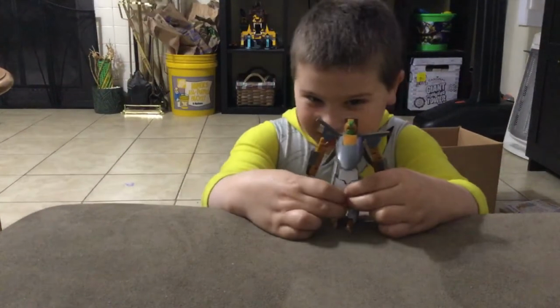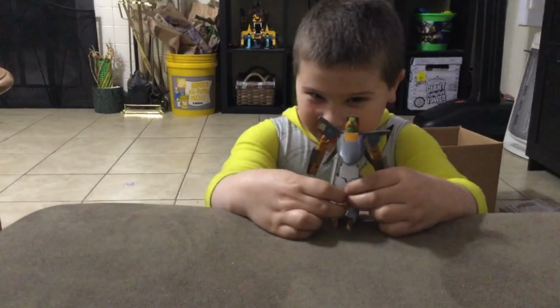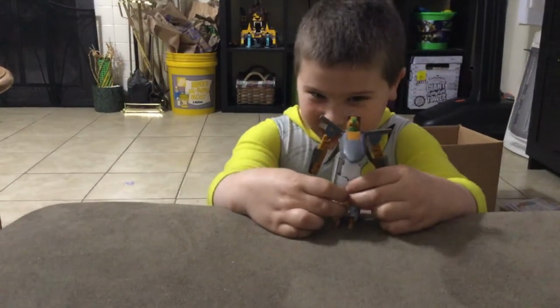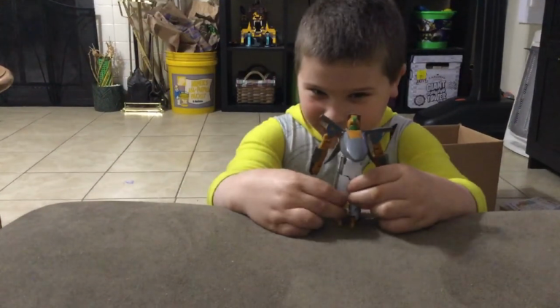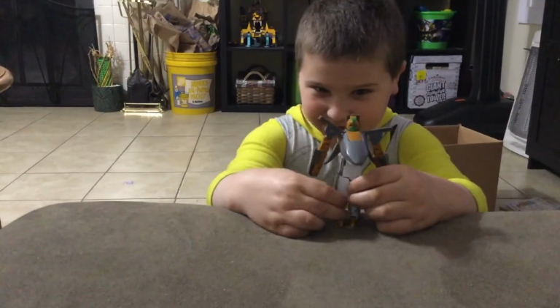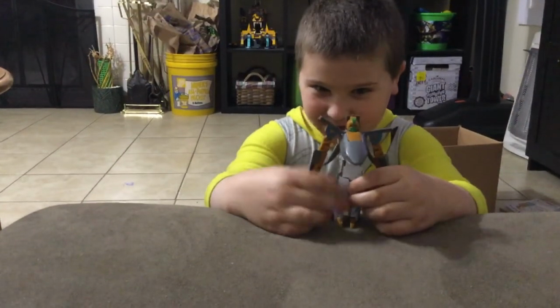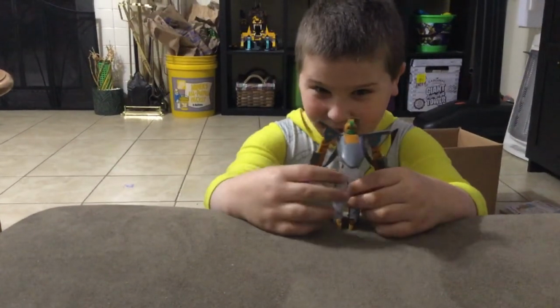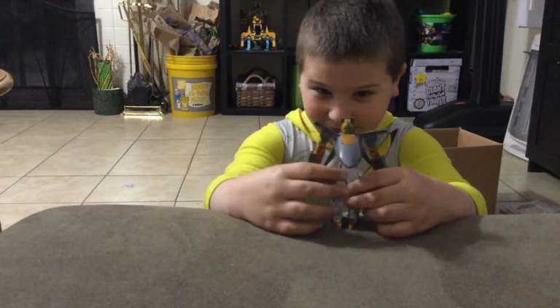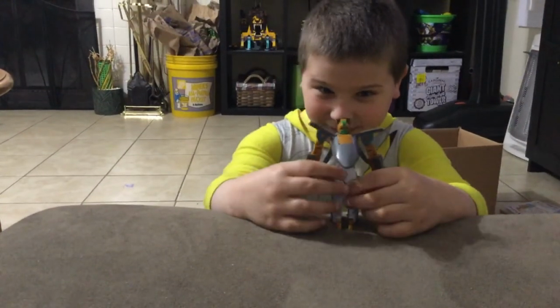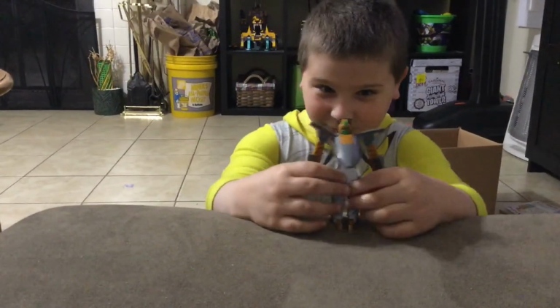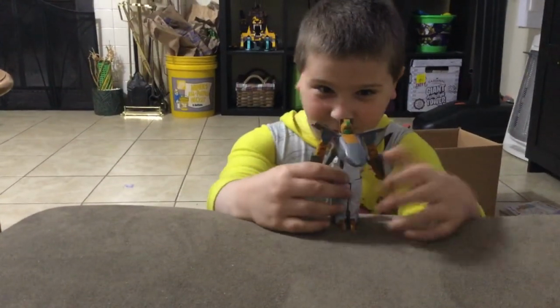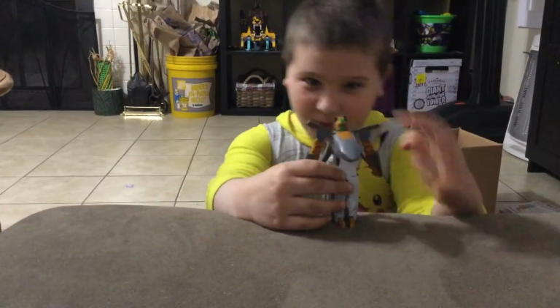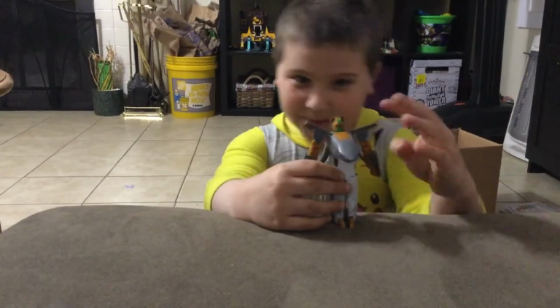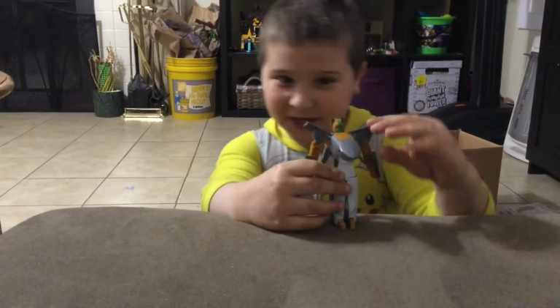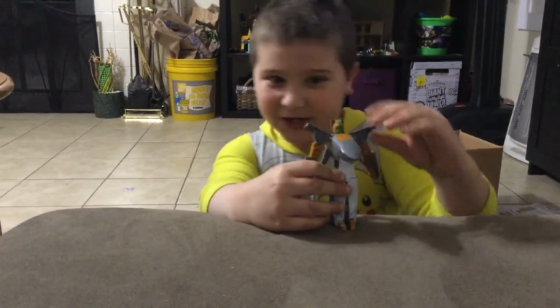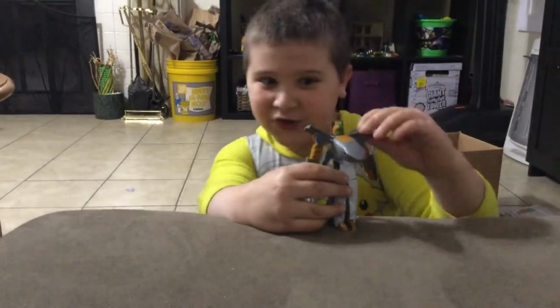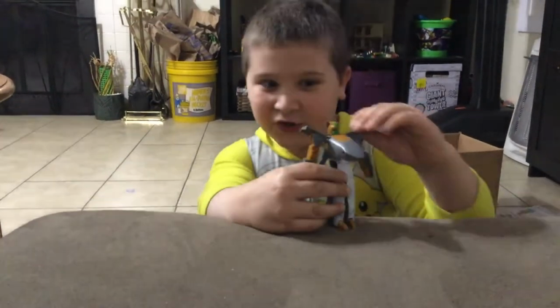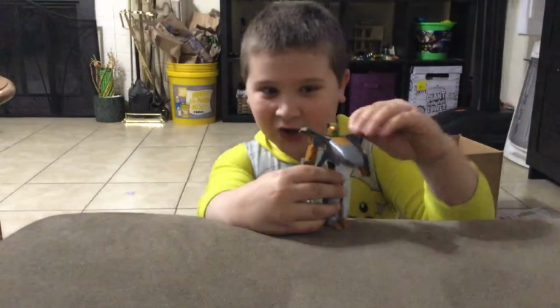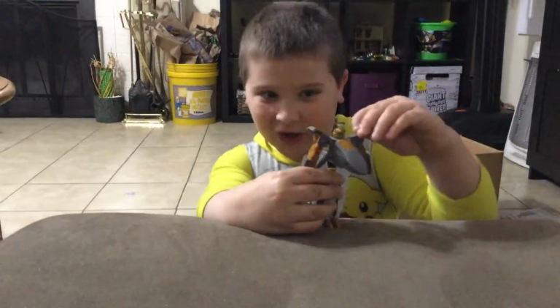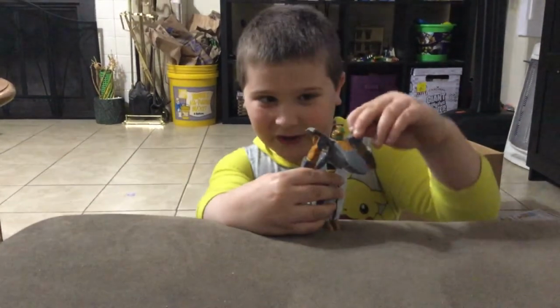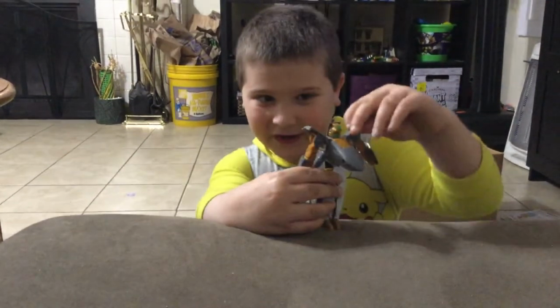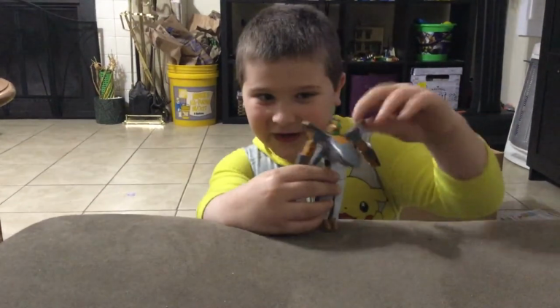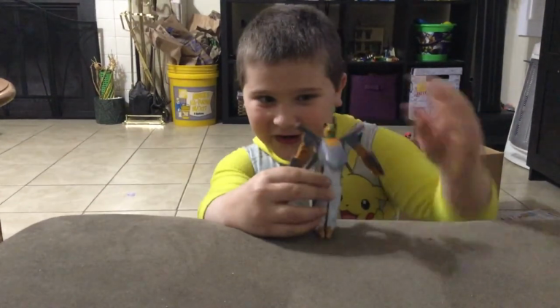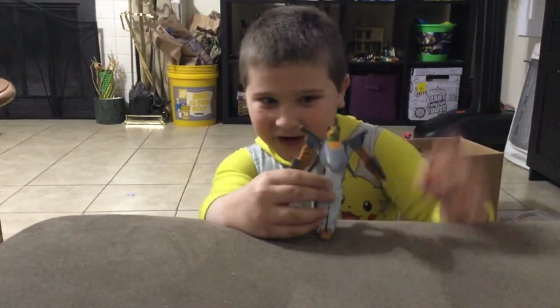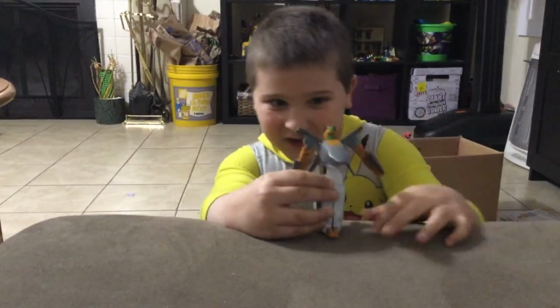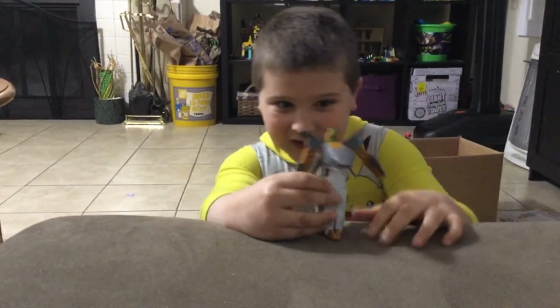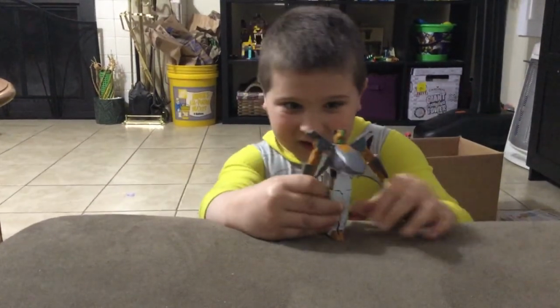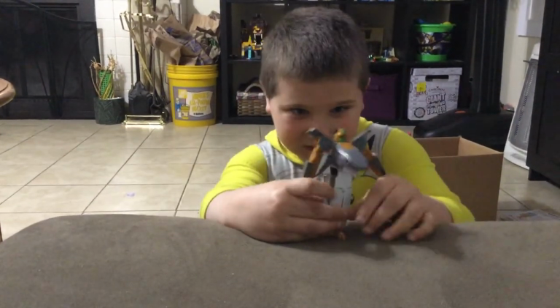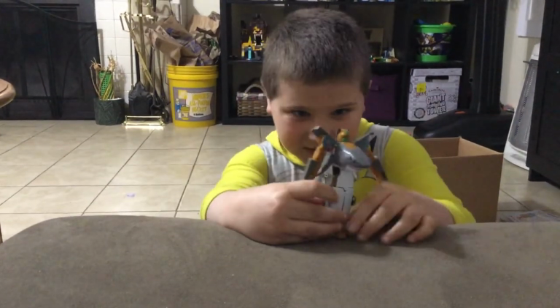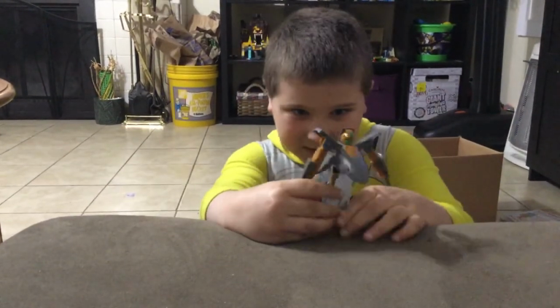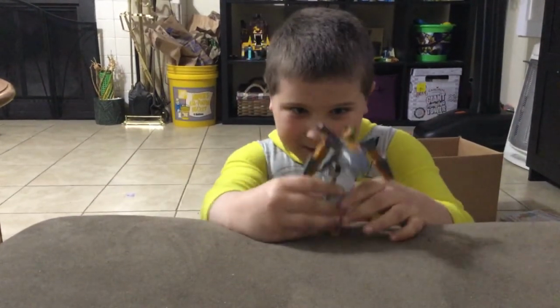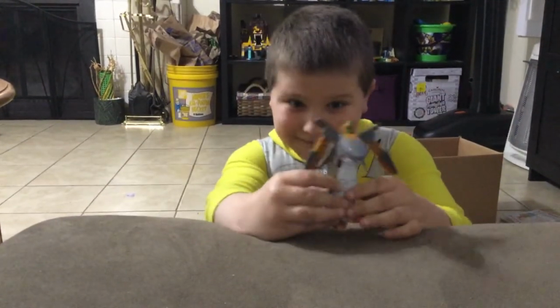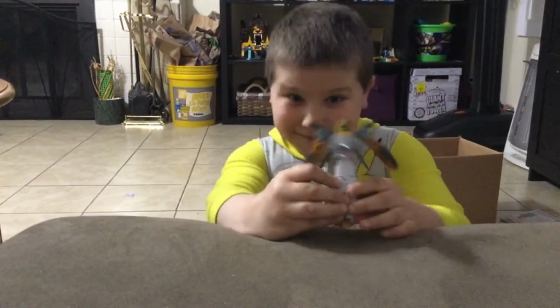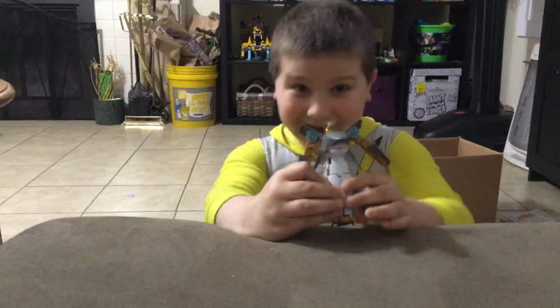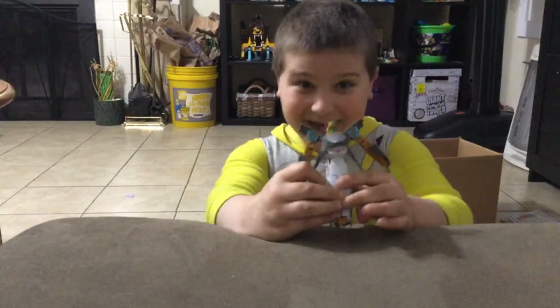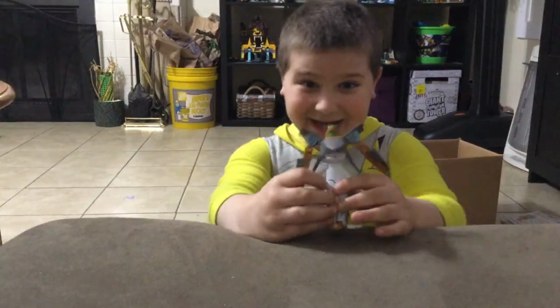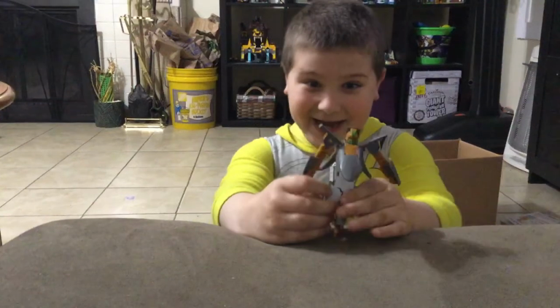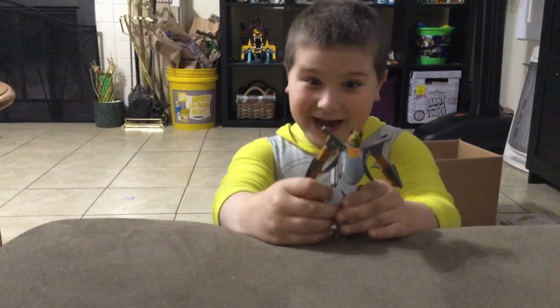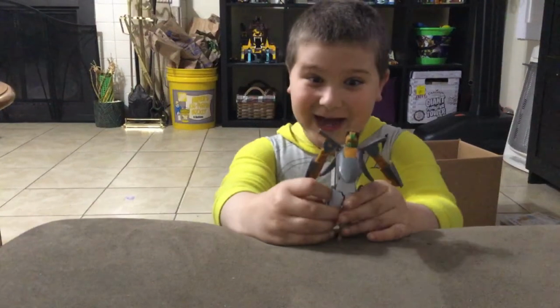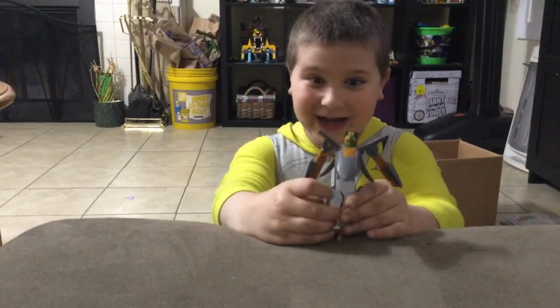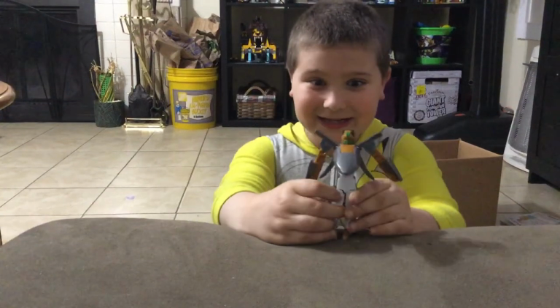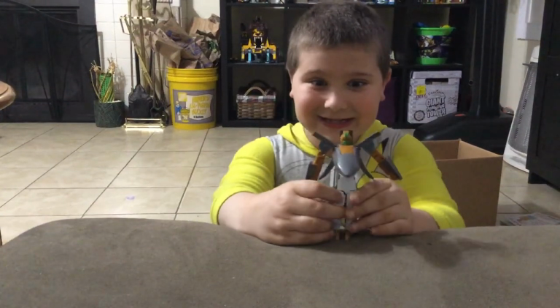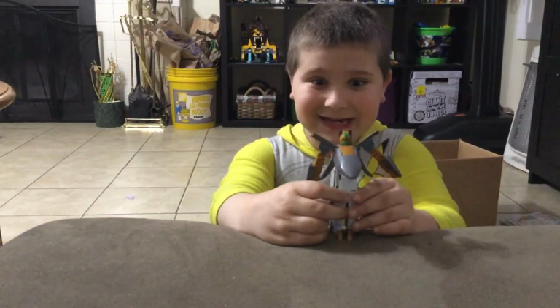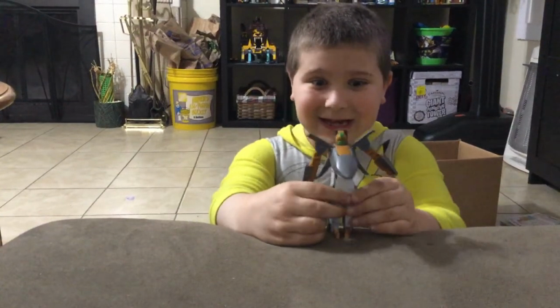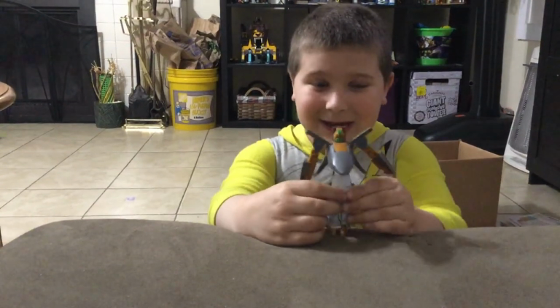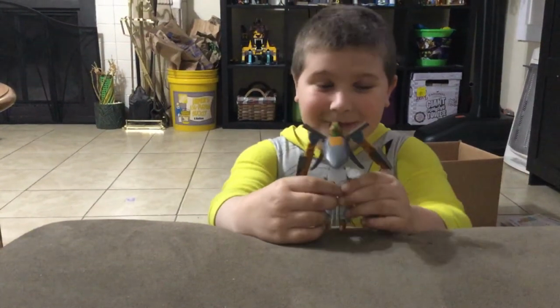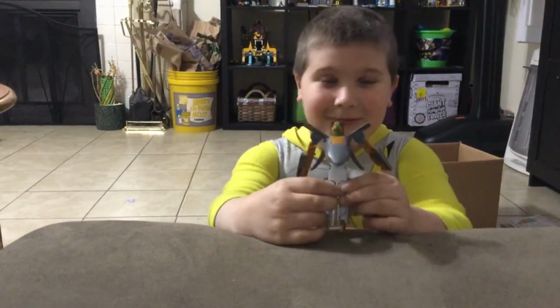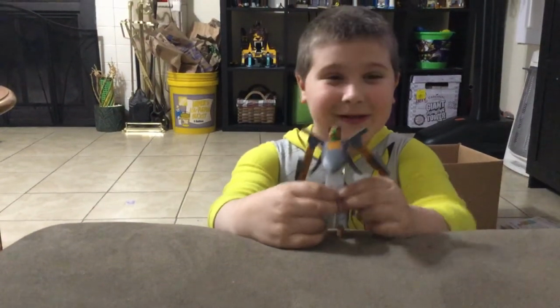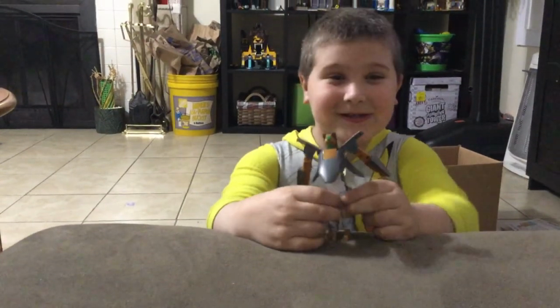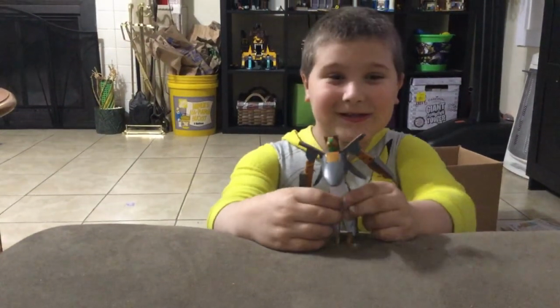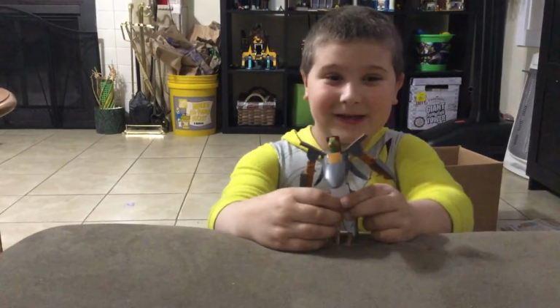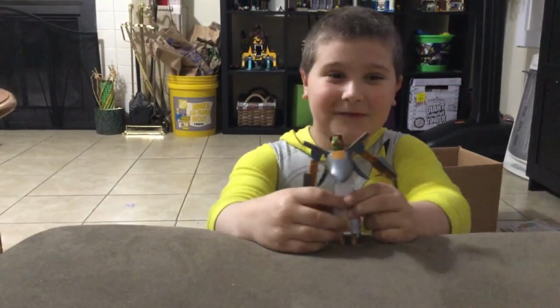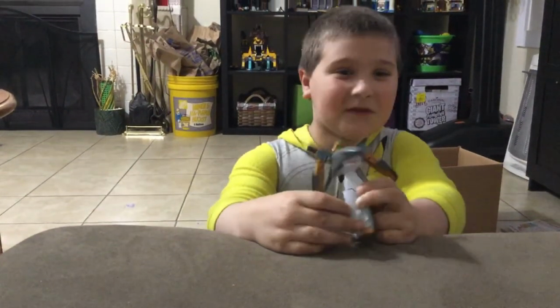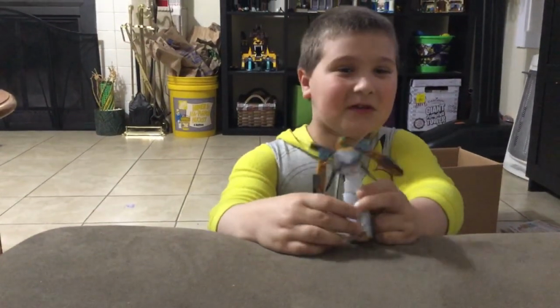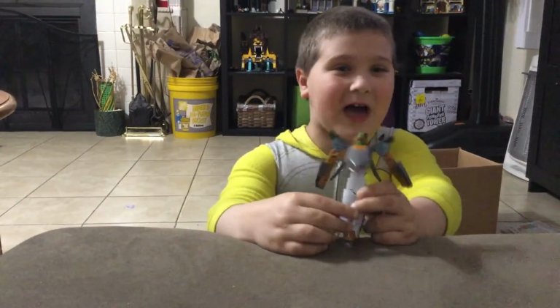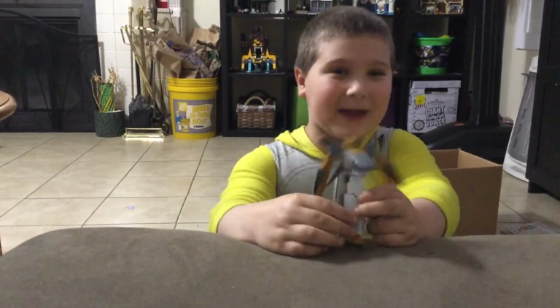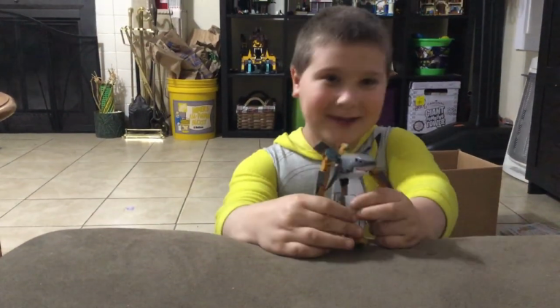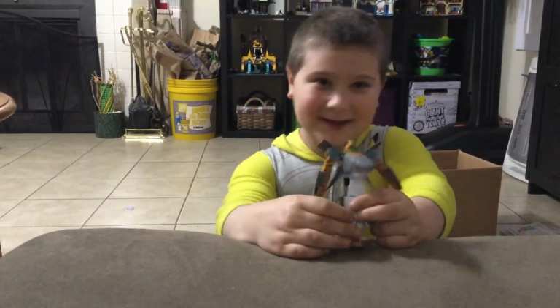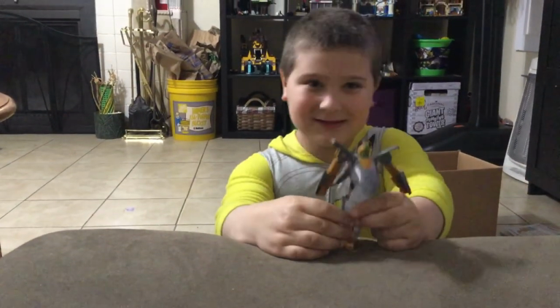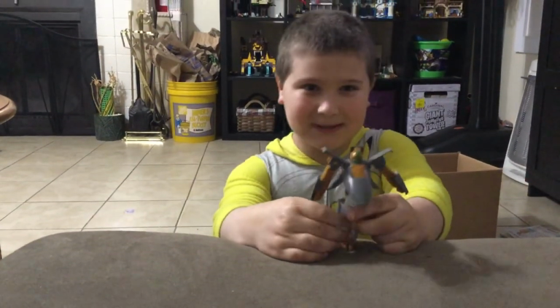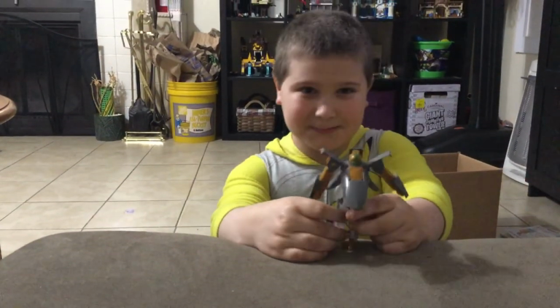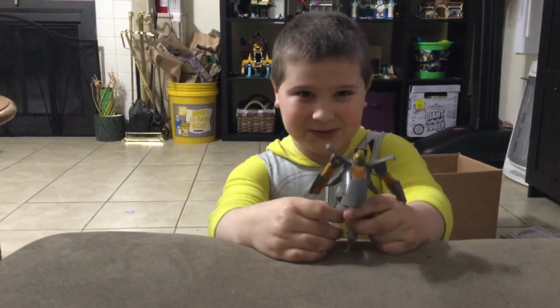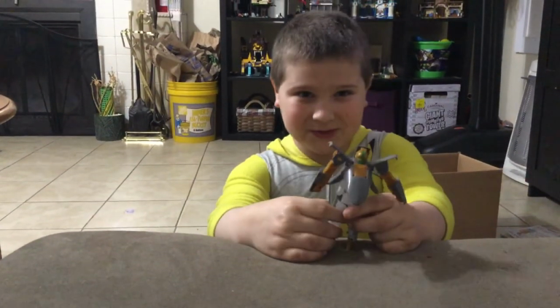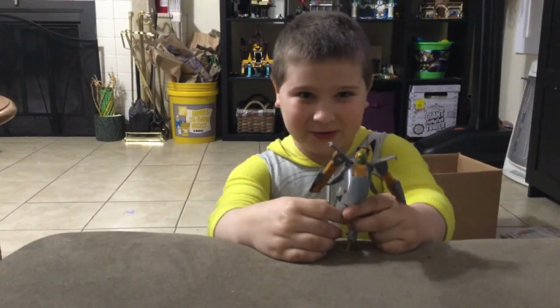A transforming shark. Bye guys. Please leave a like and subscribe.